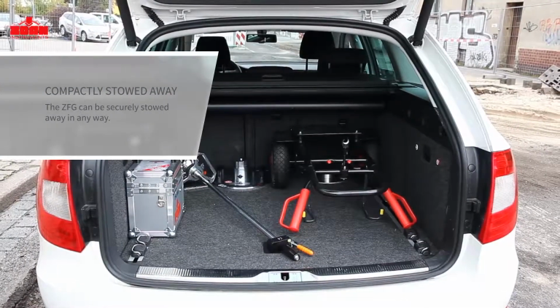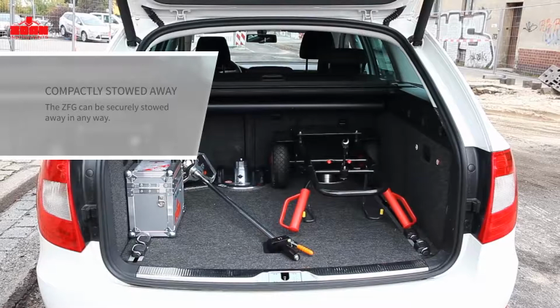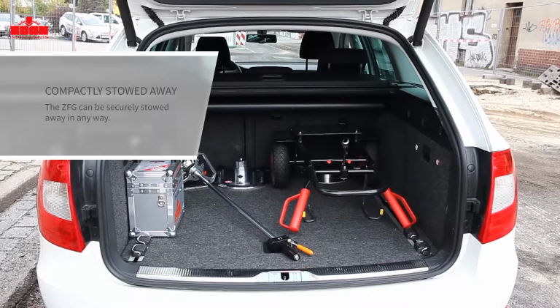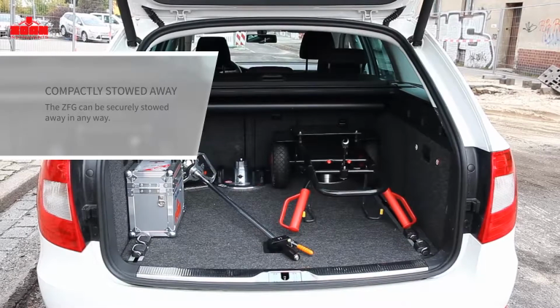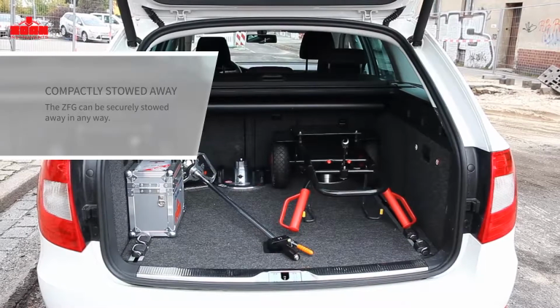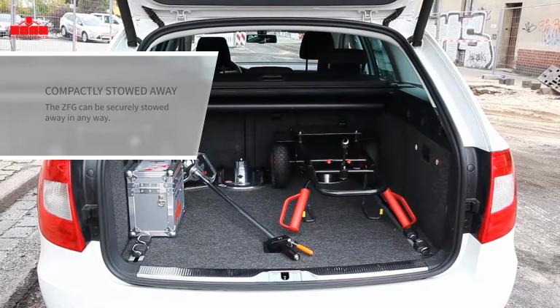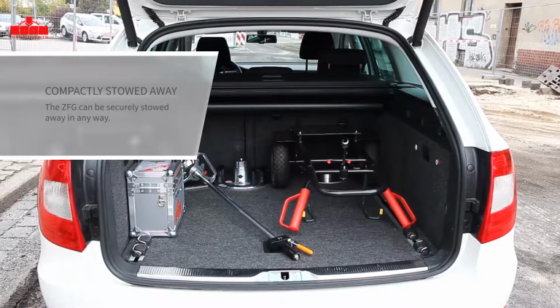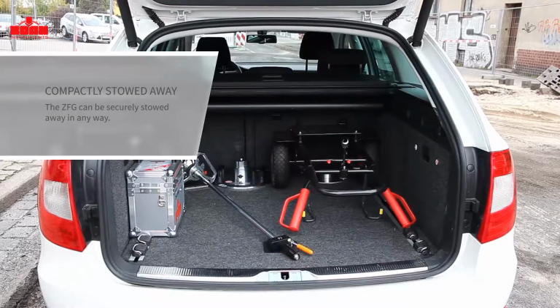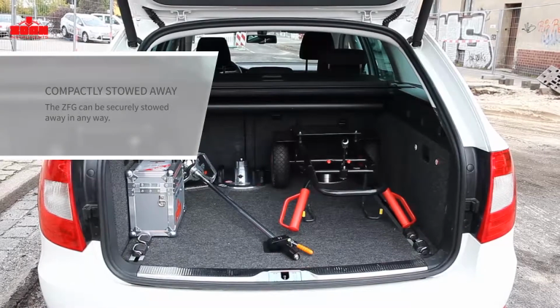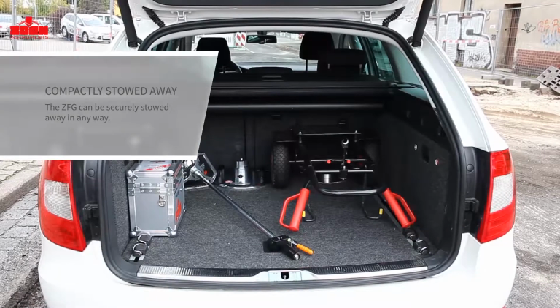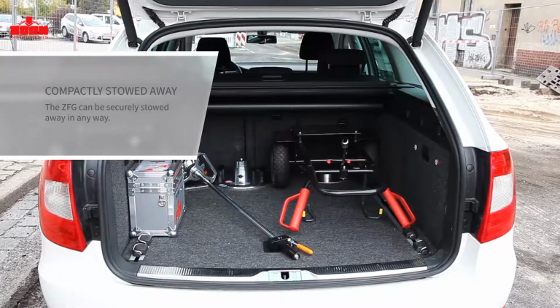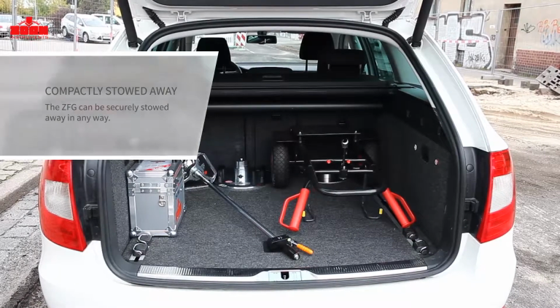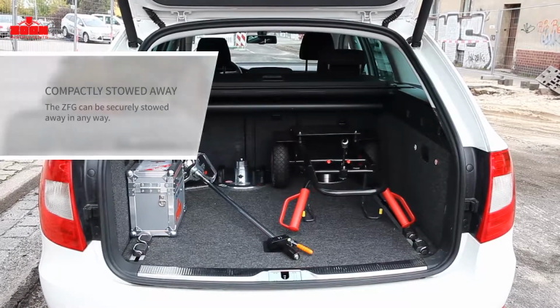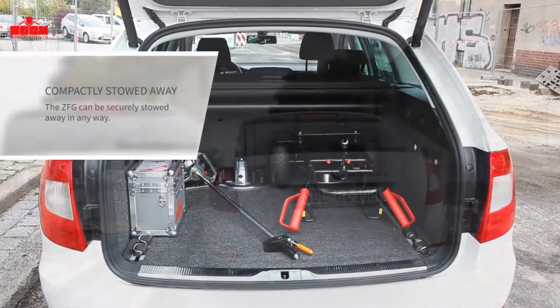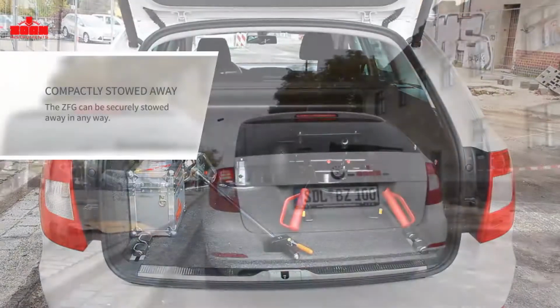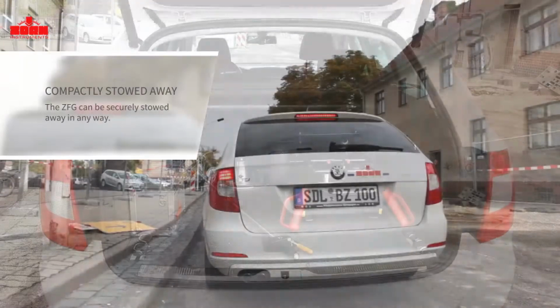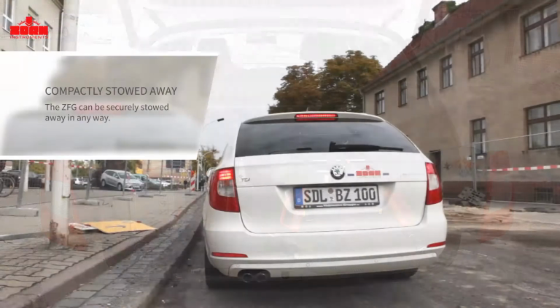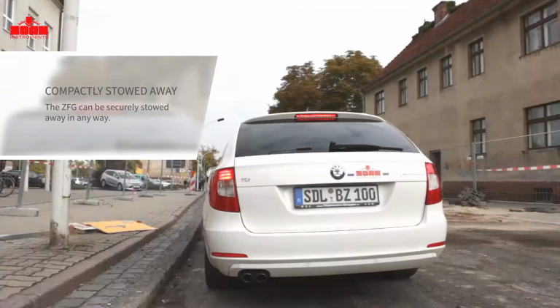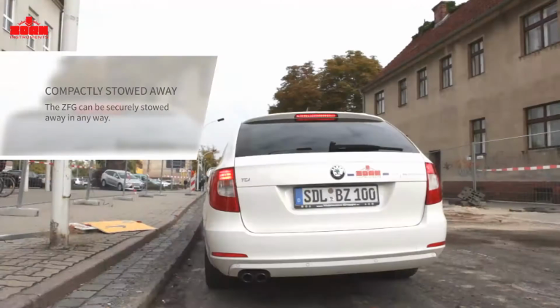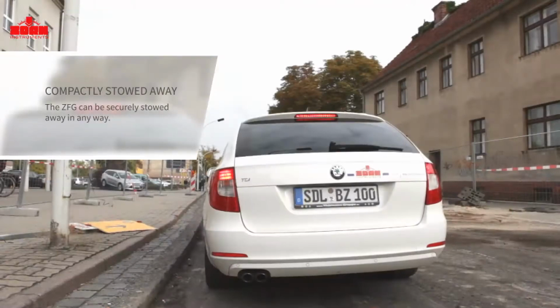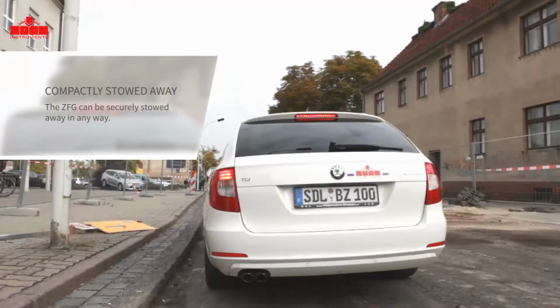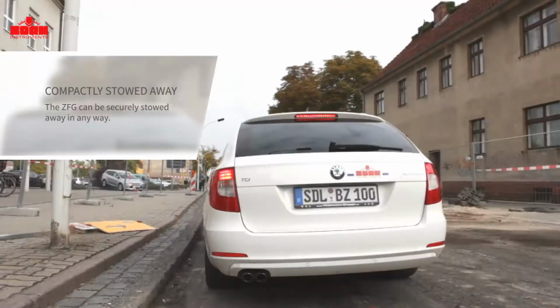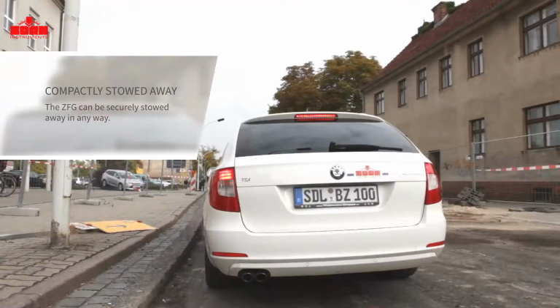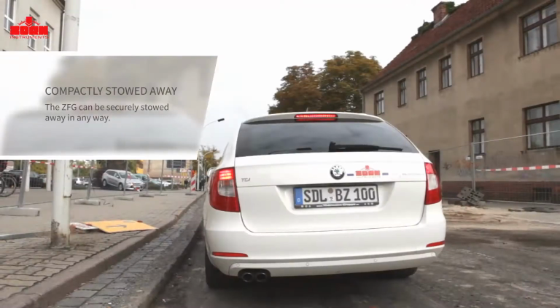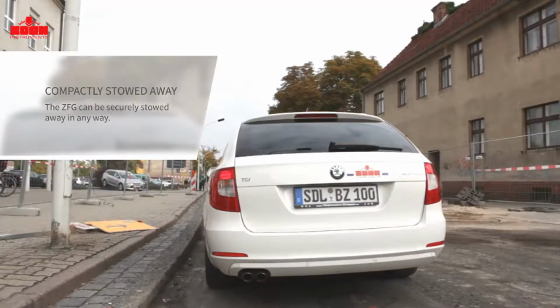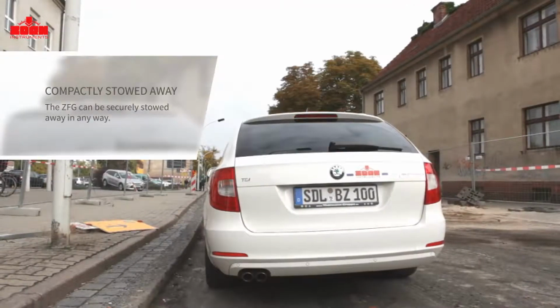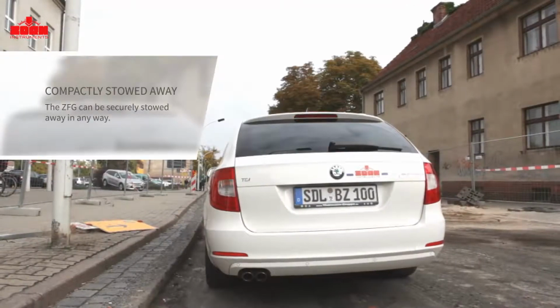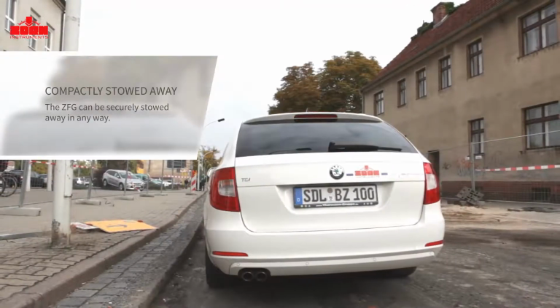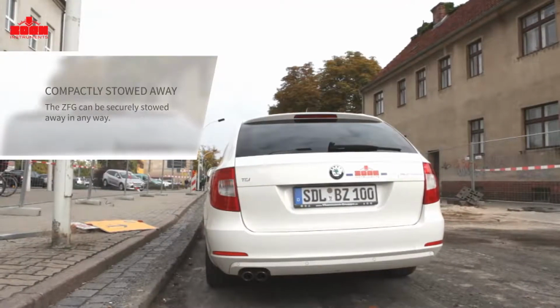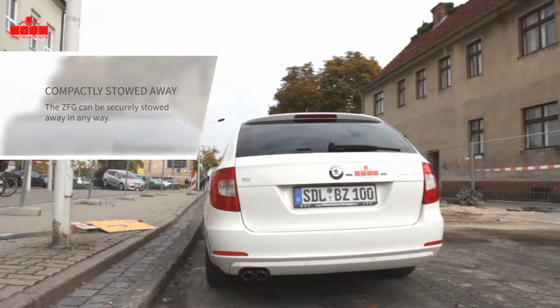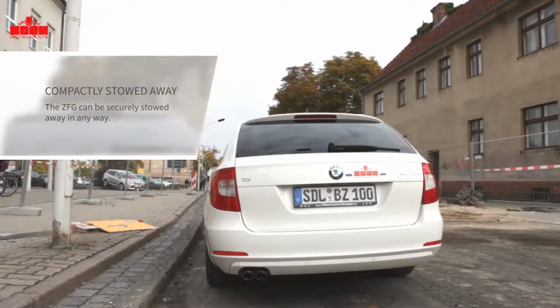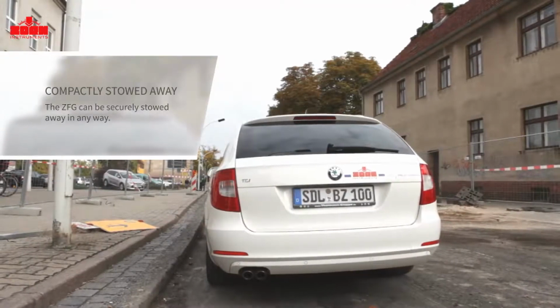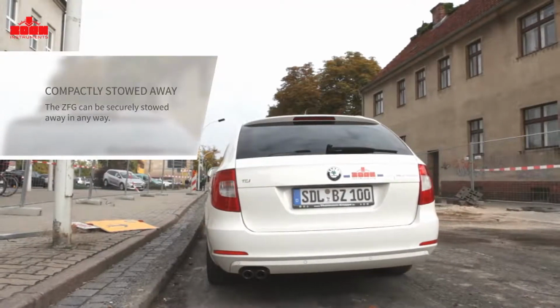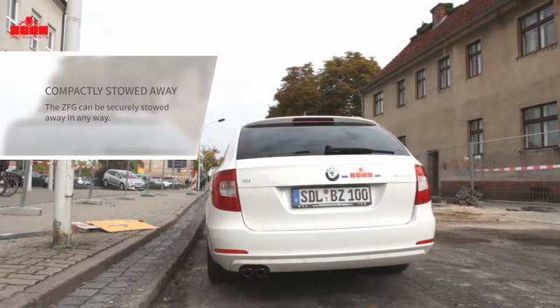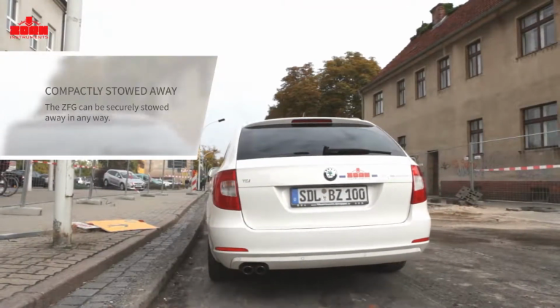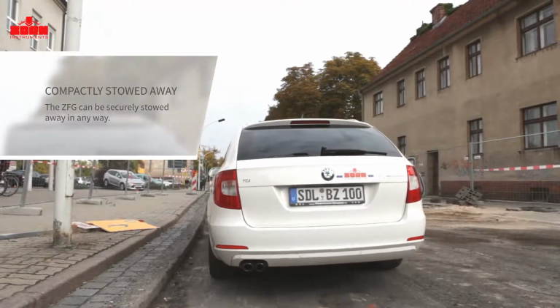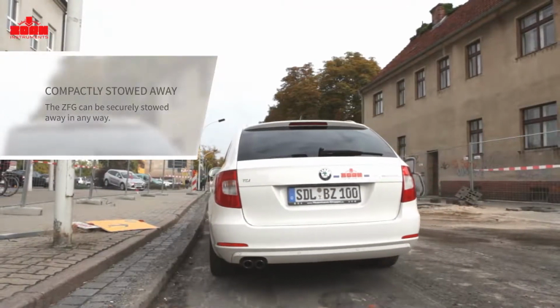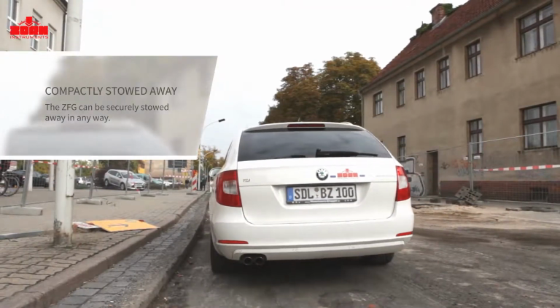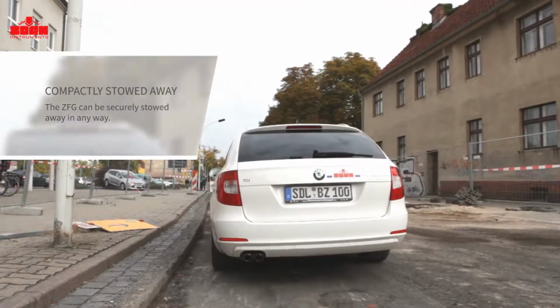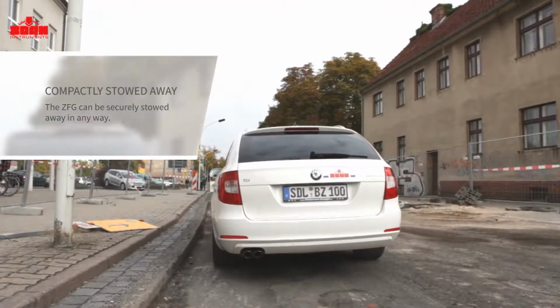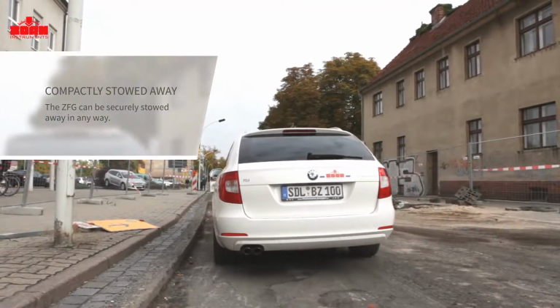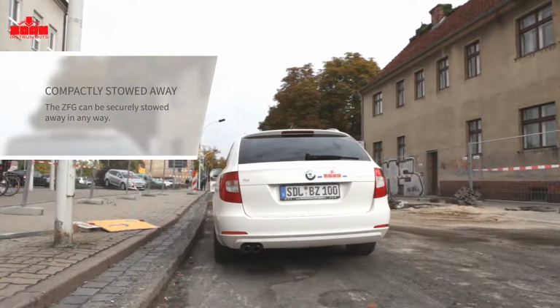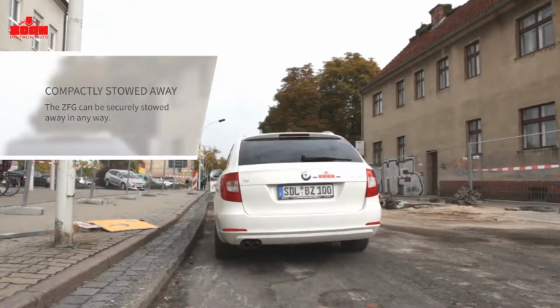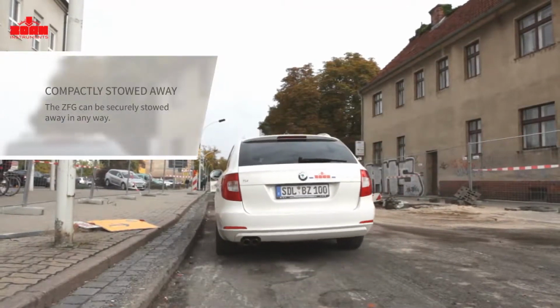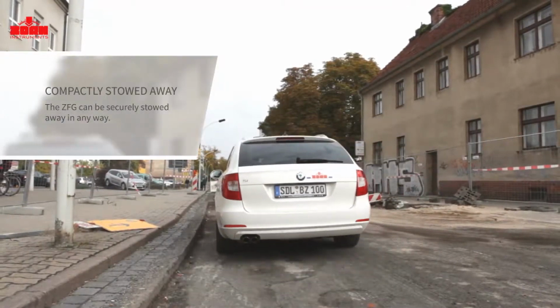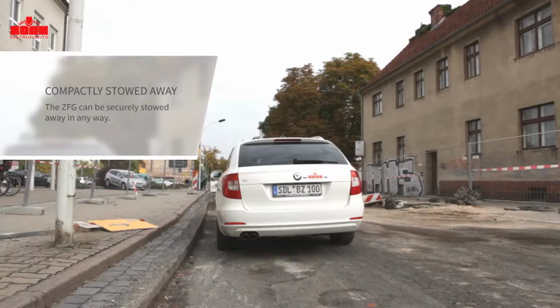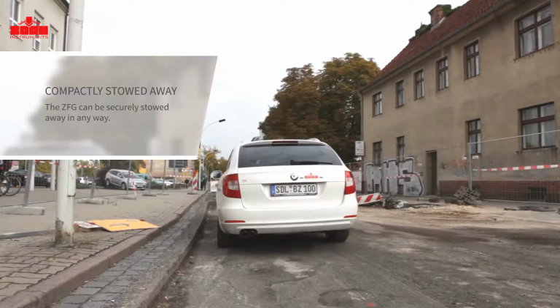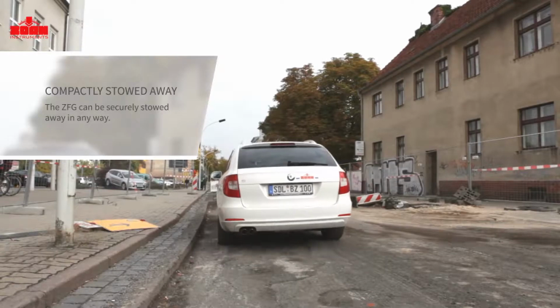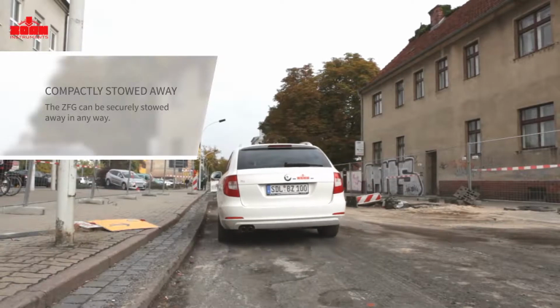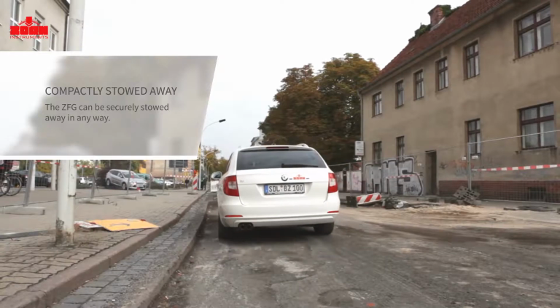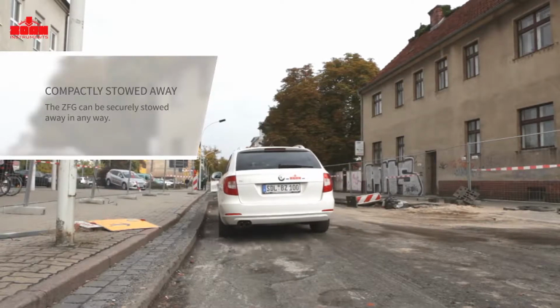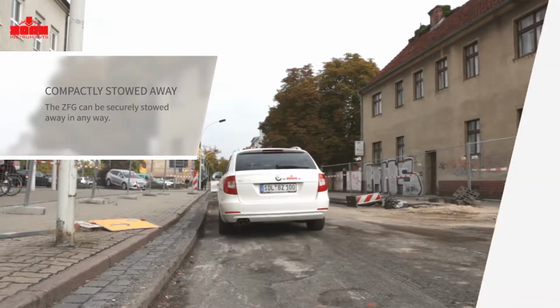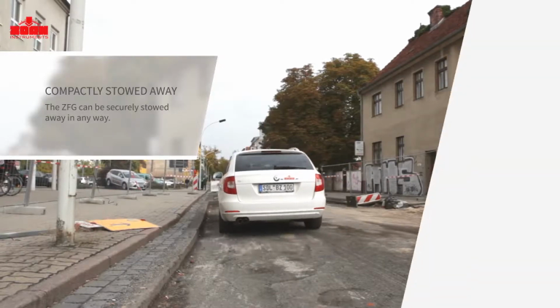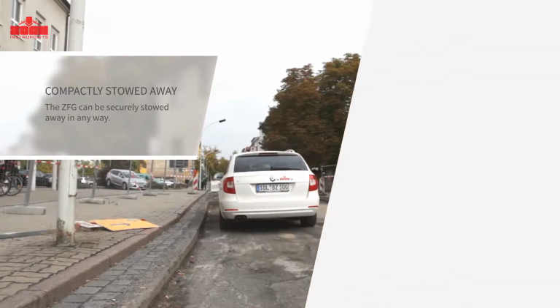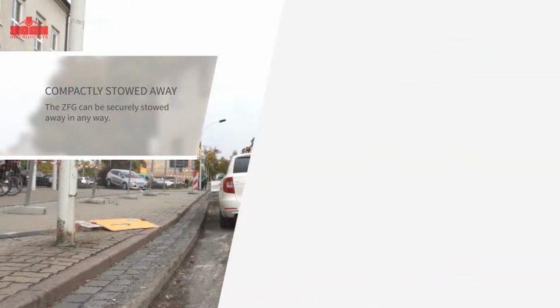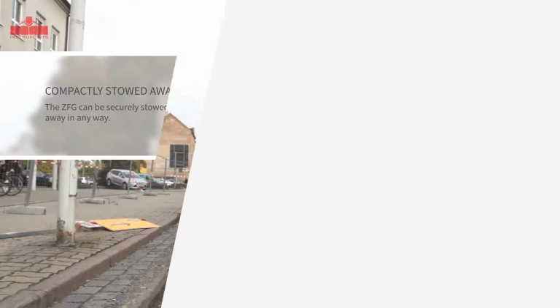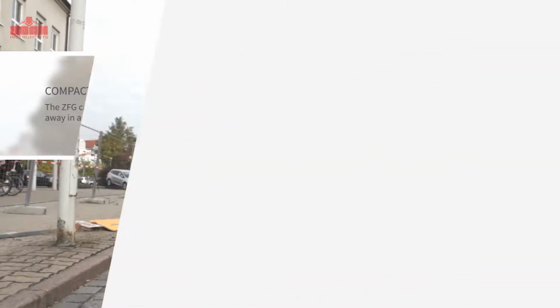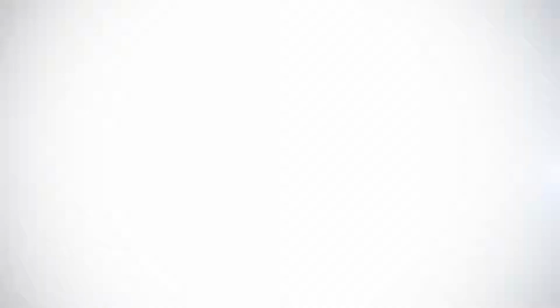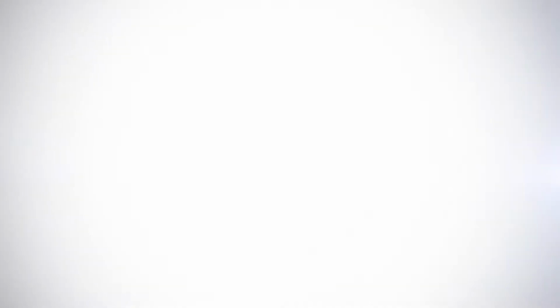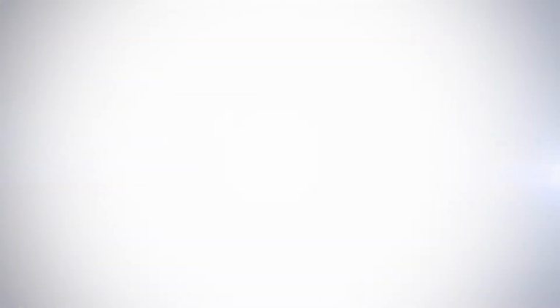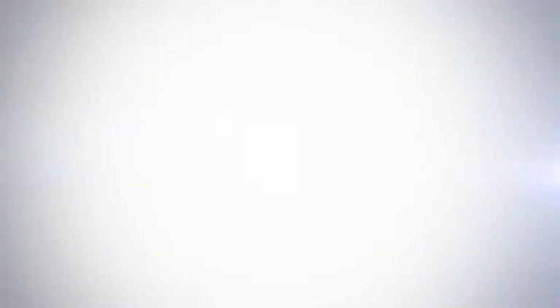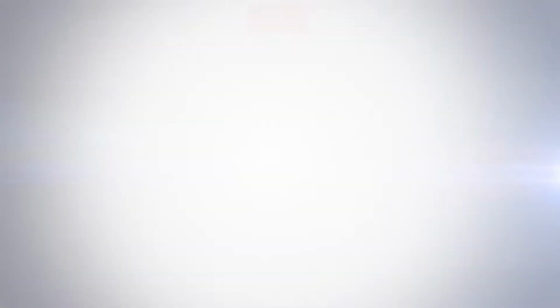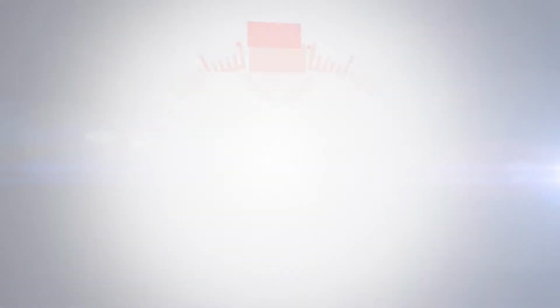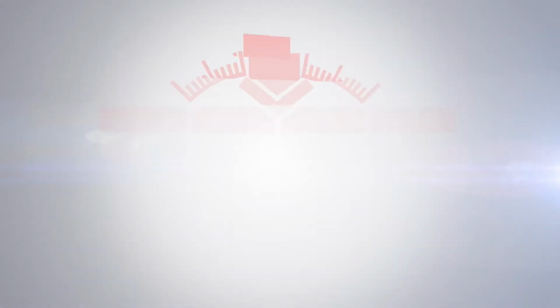Regardless of which model you decide on, the ZFG can always be stowed away quickly and securely.